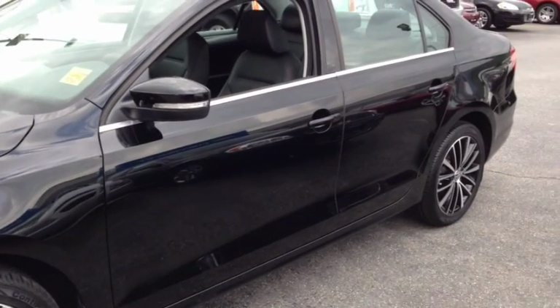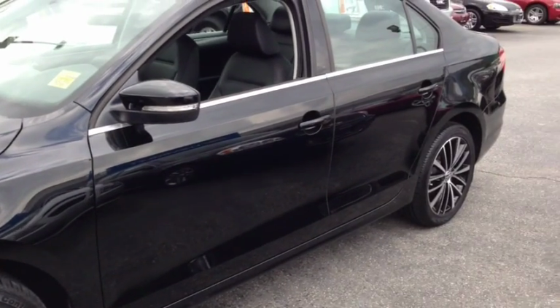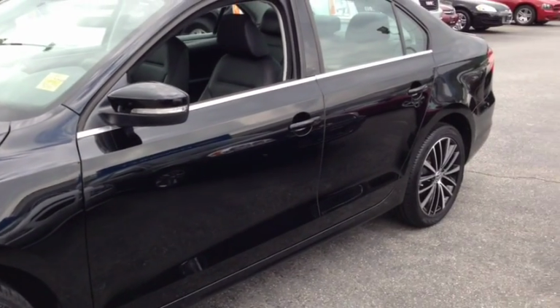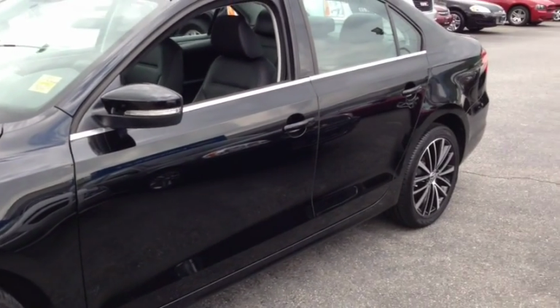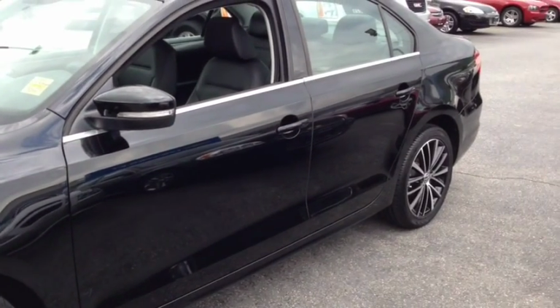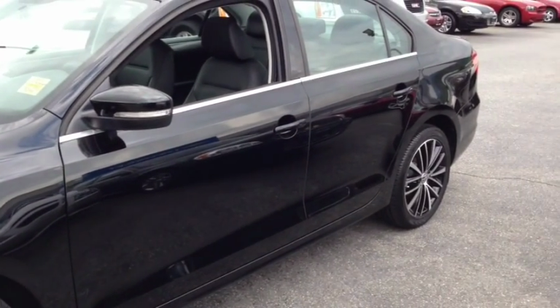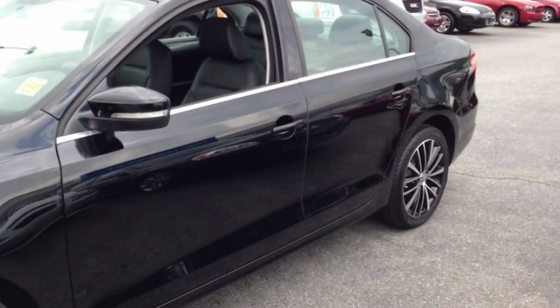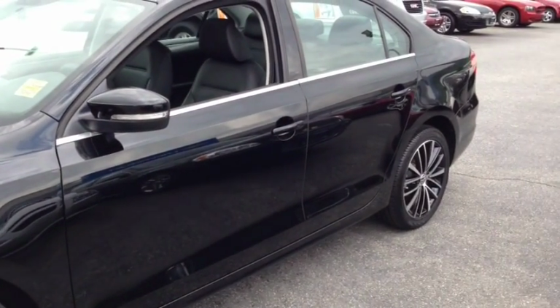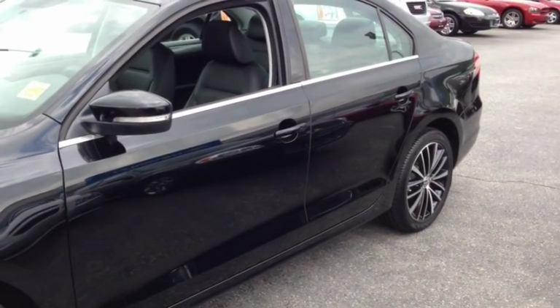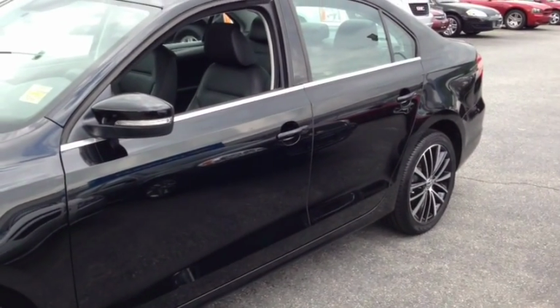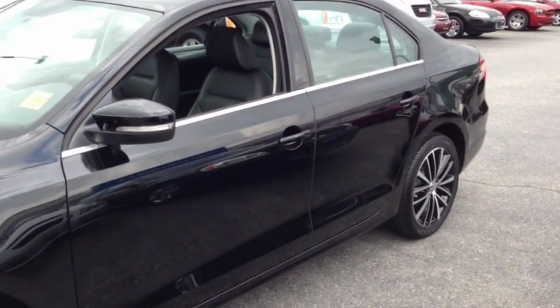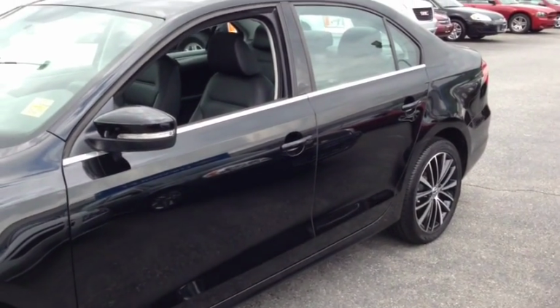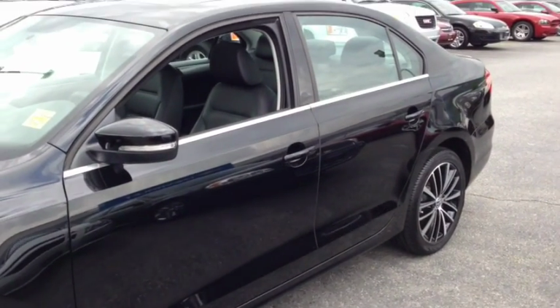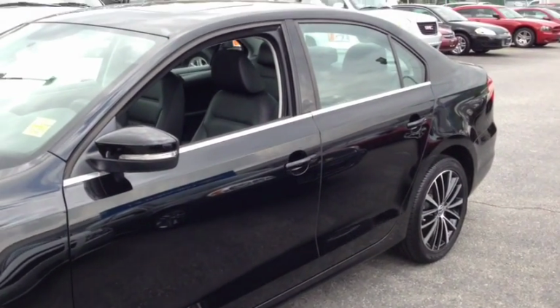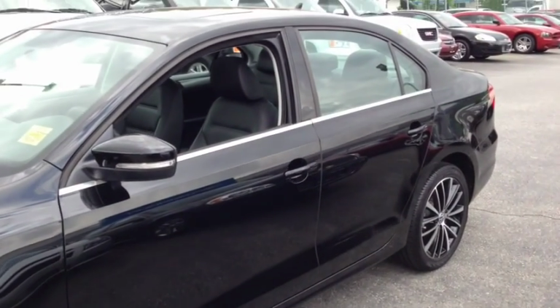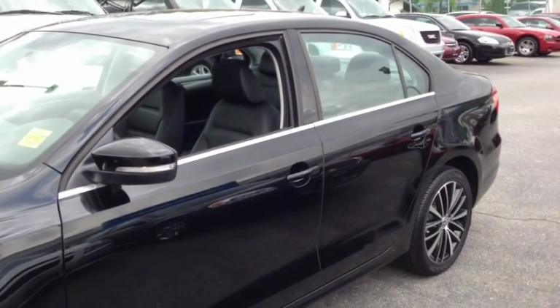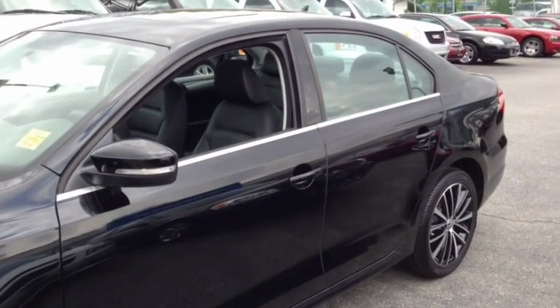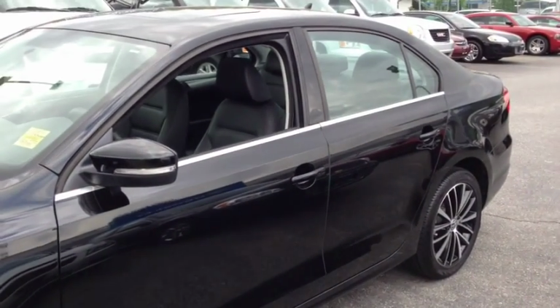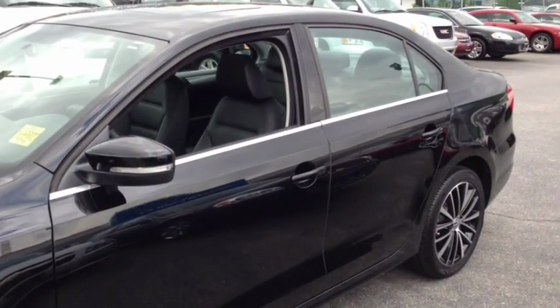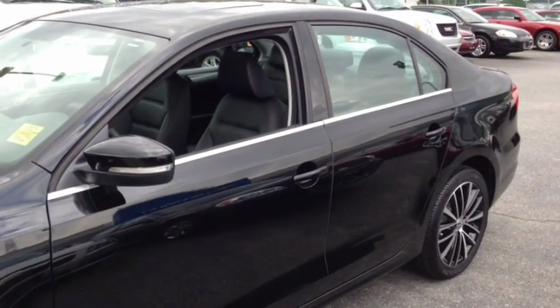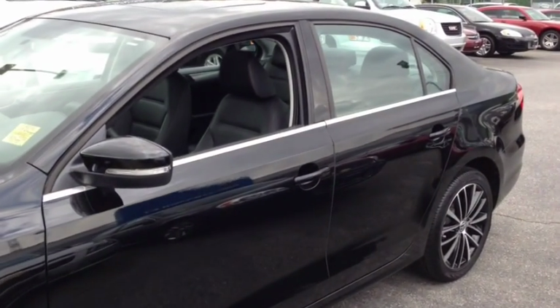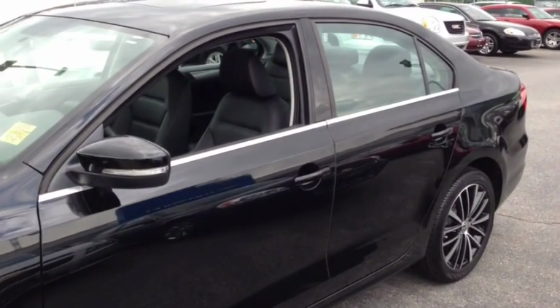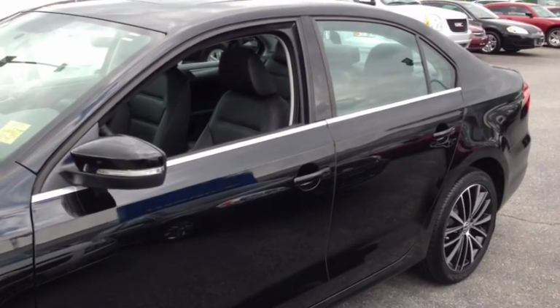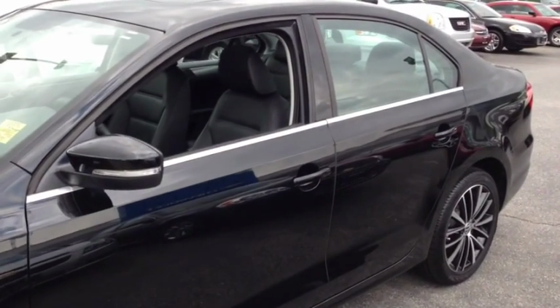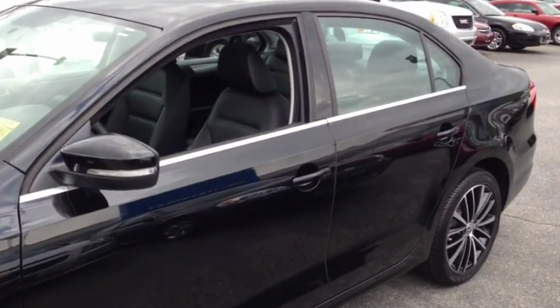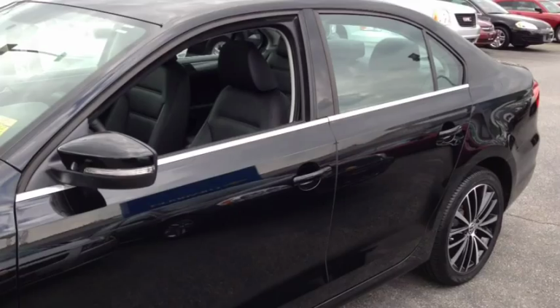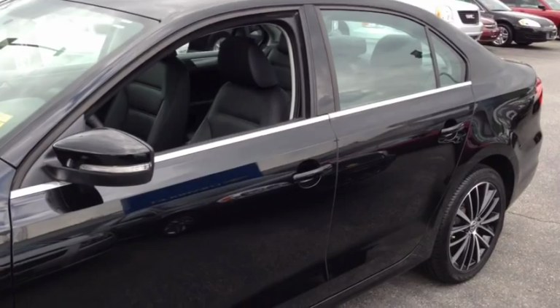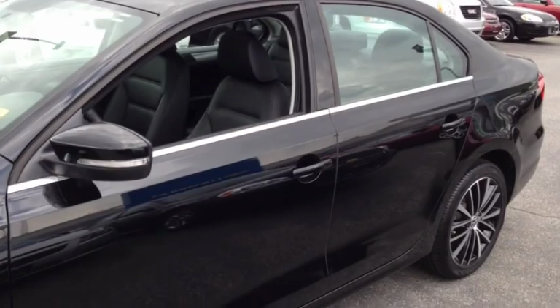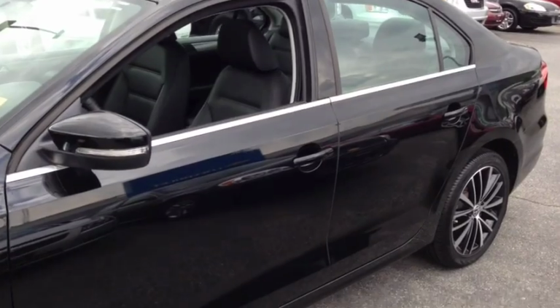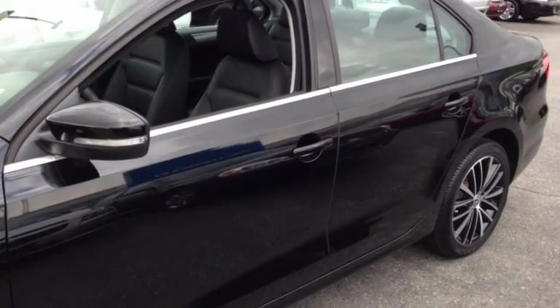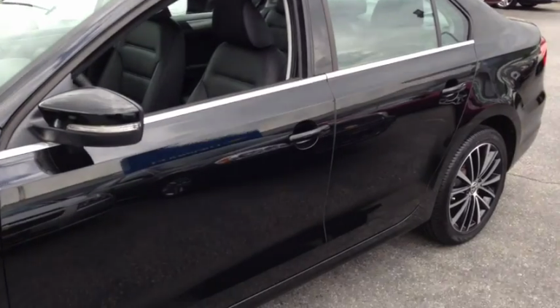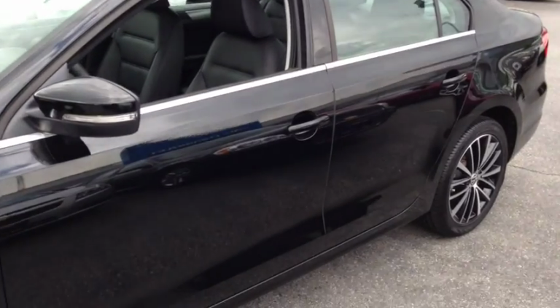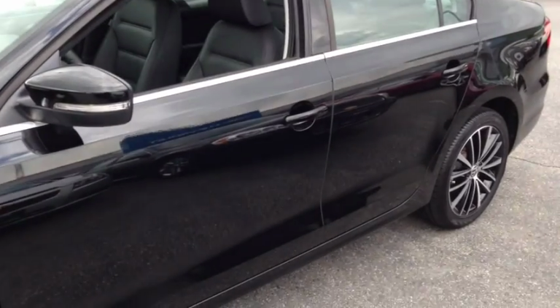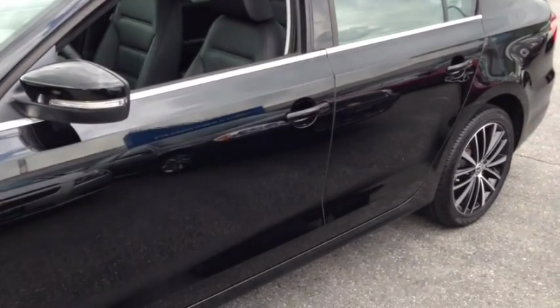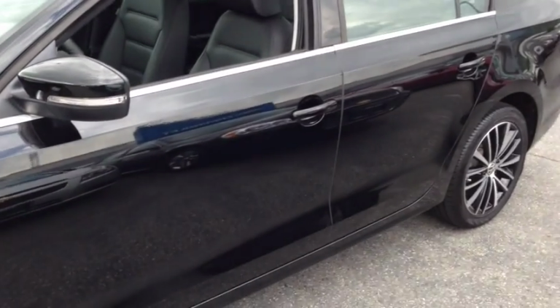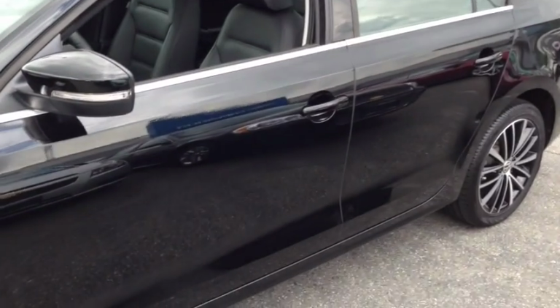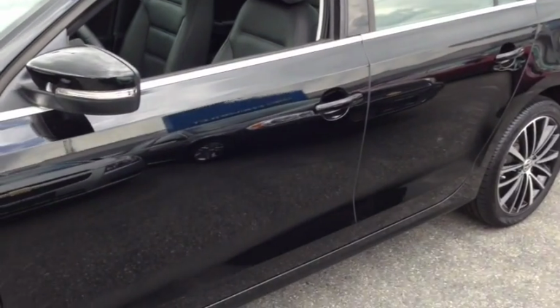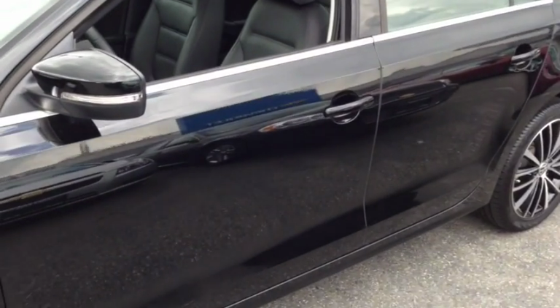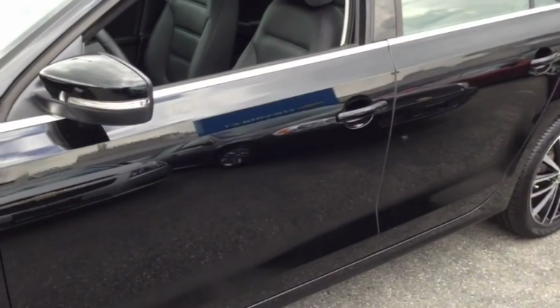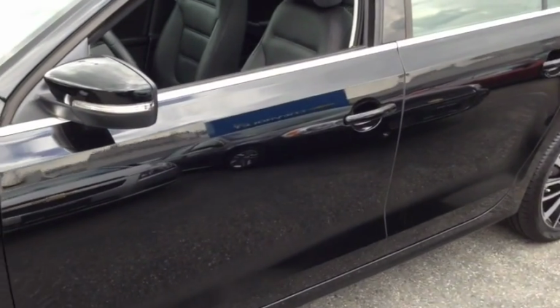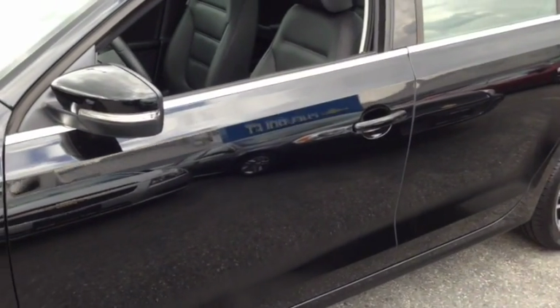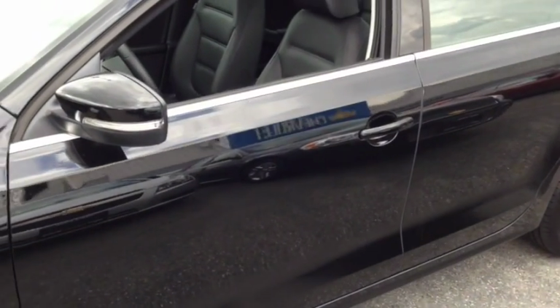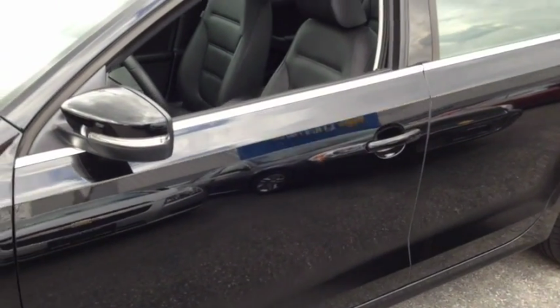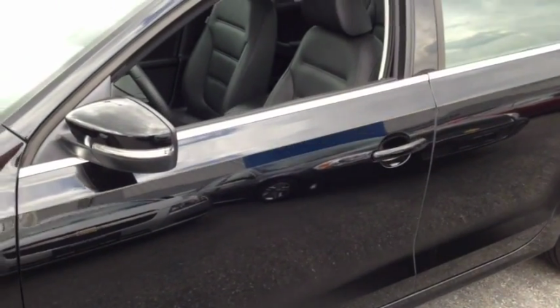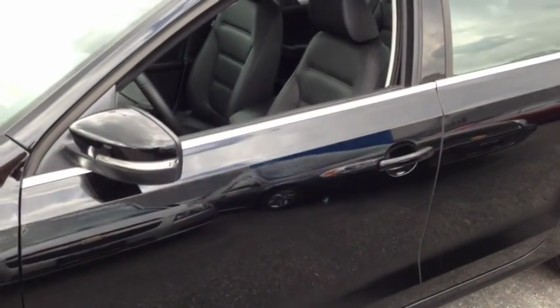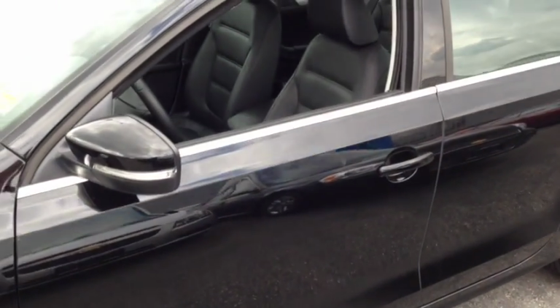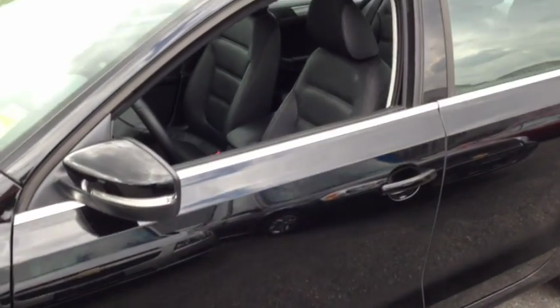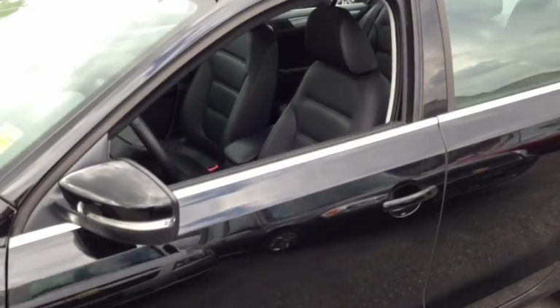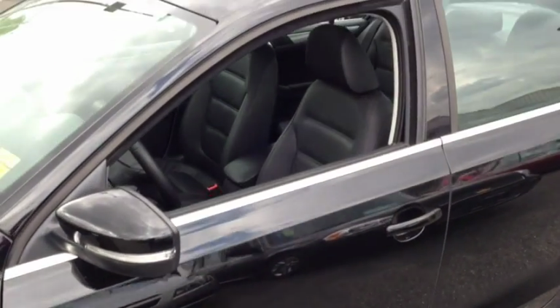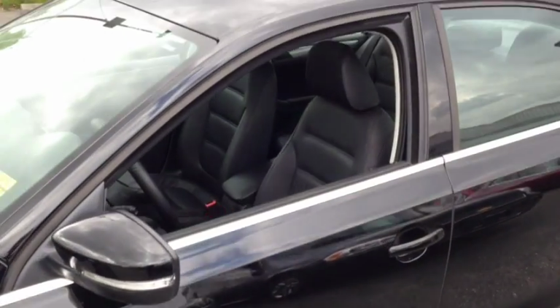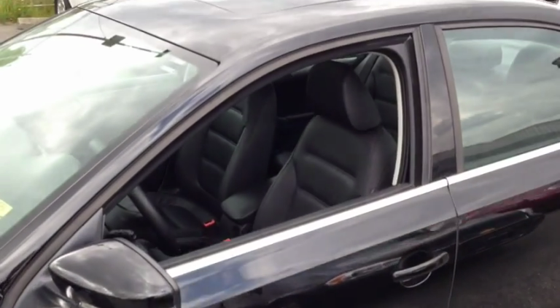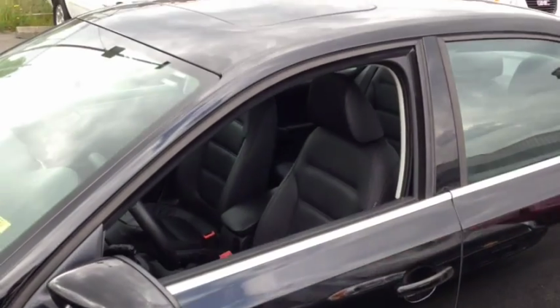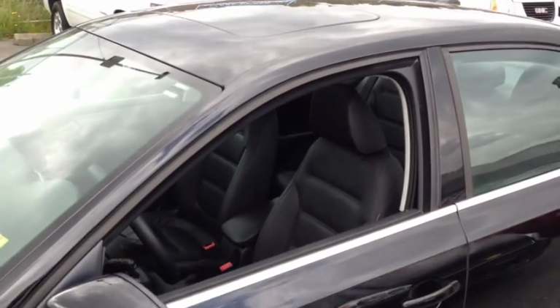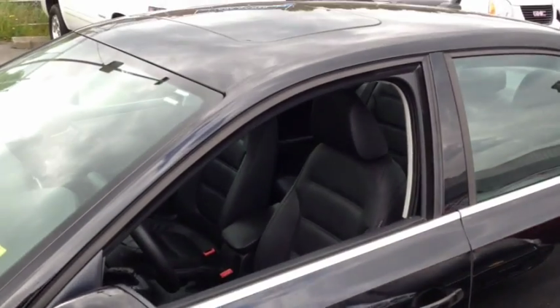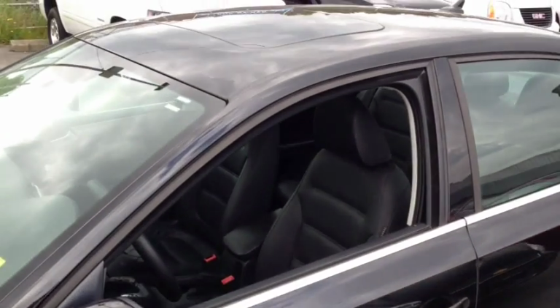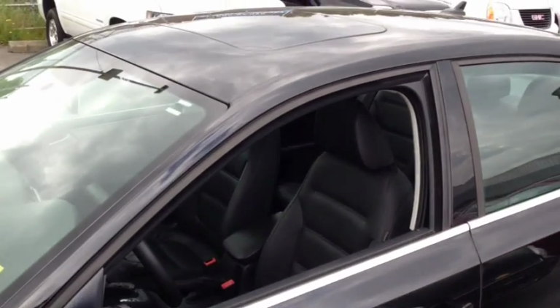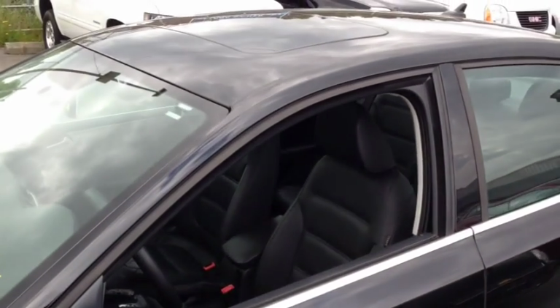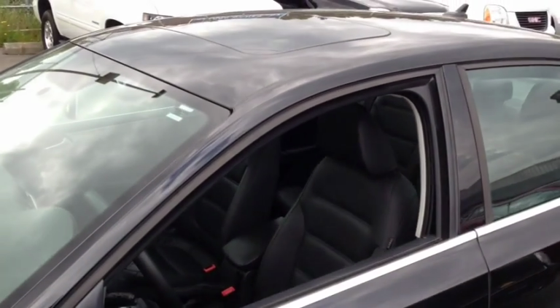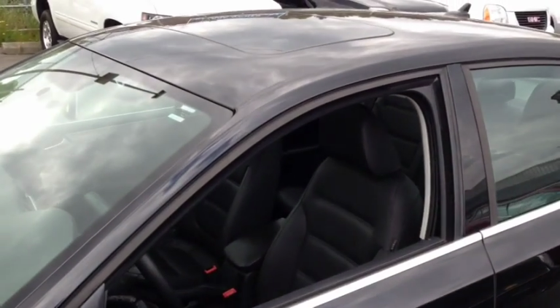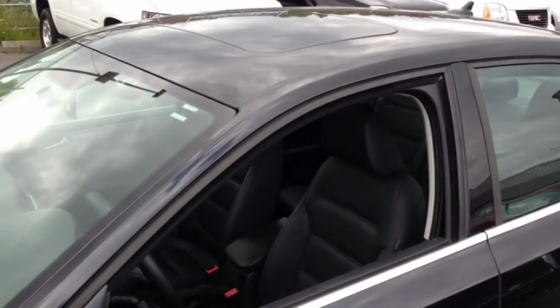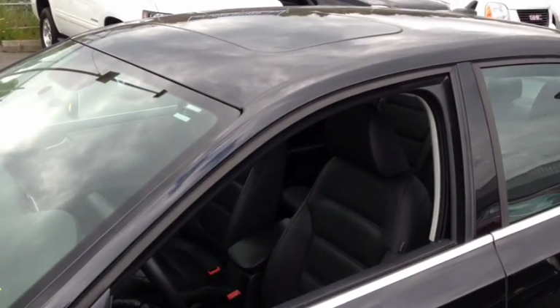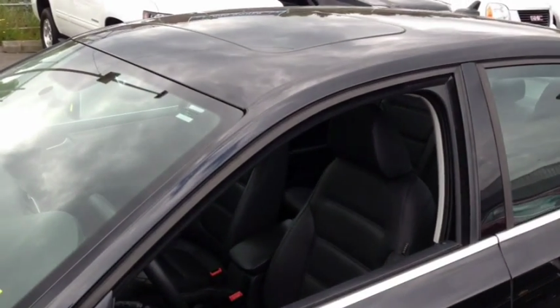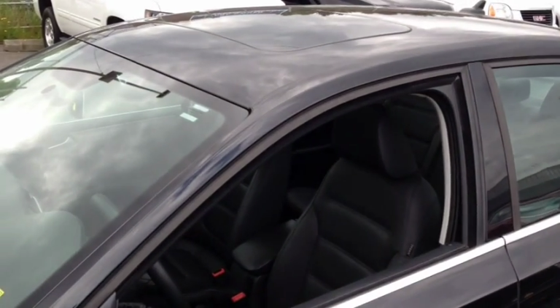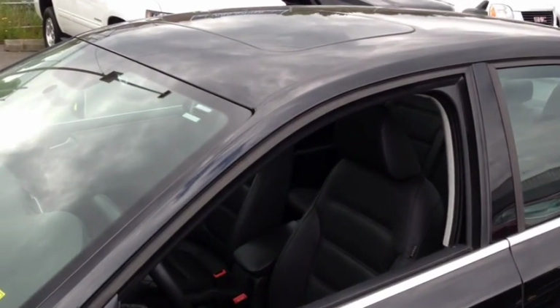There are integrated turn signals on your mirrors, factory remote keyless entry with smart key access, and a power tilt and sliding sunroof up top.